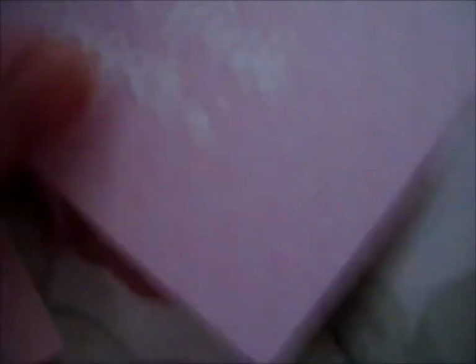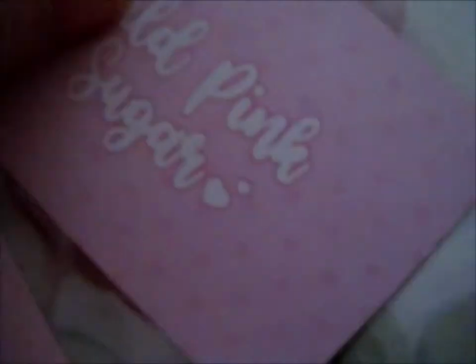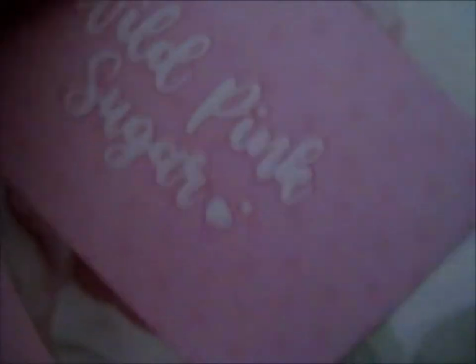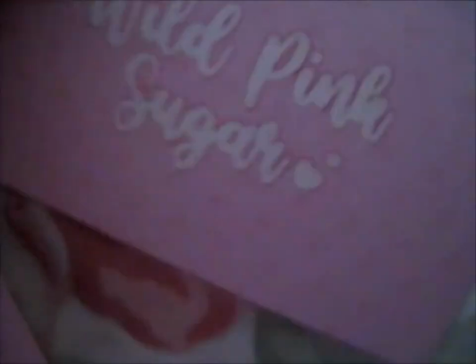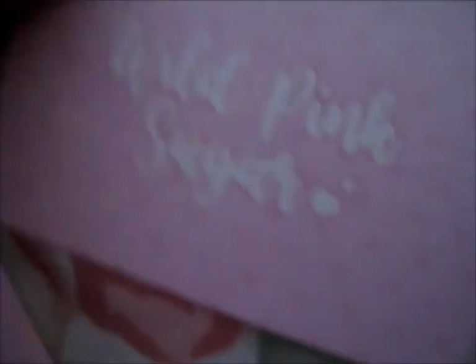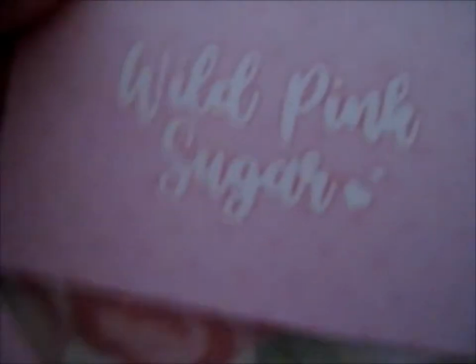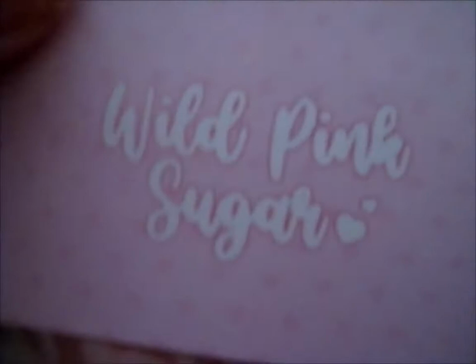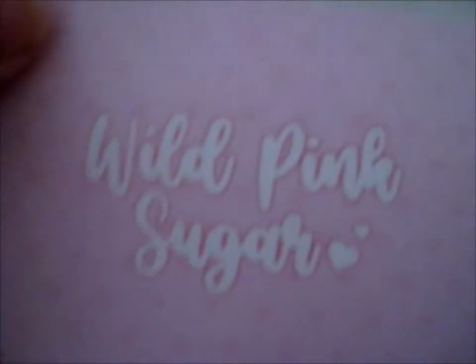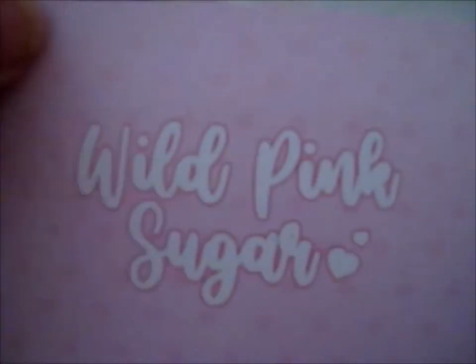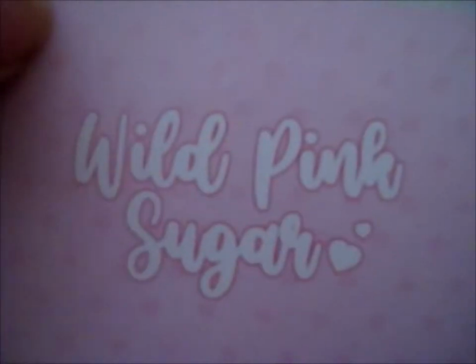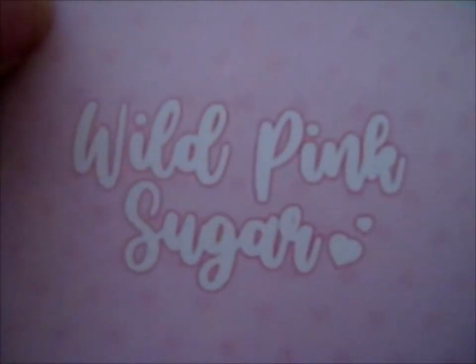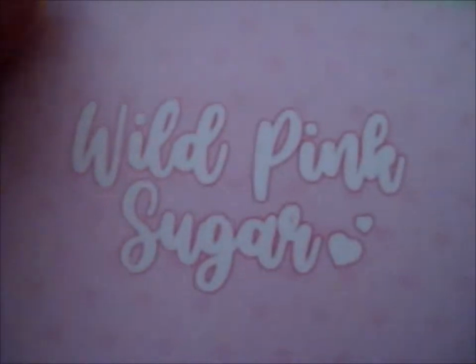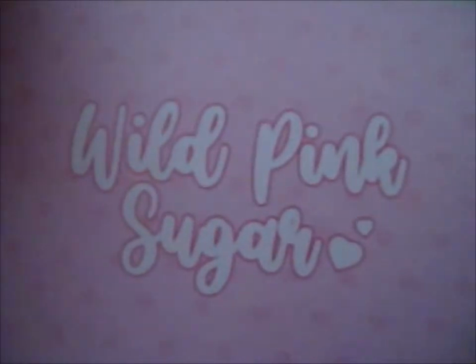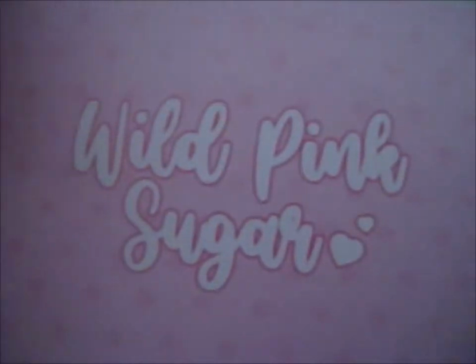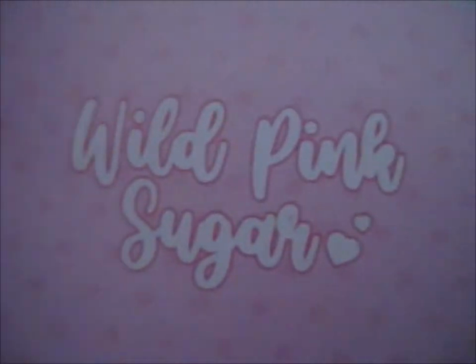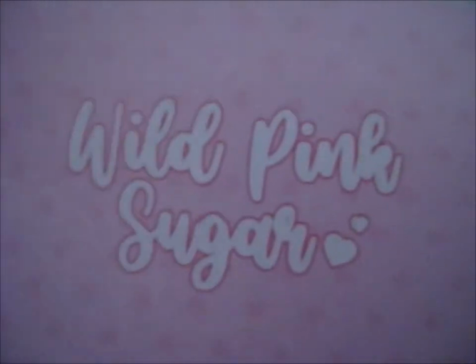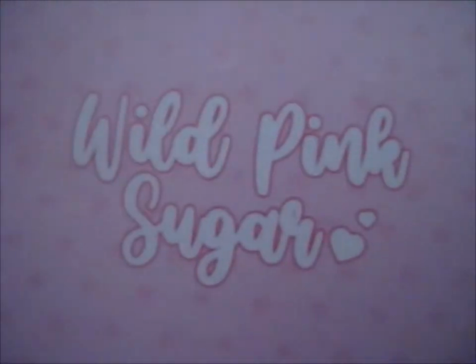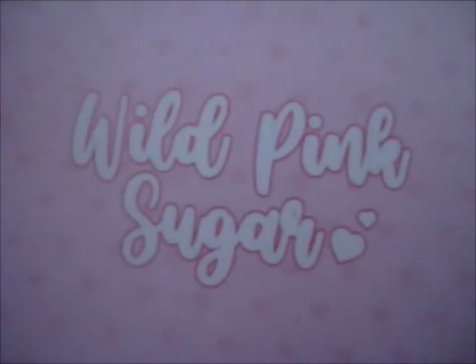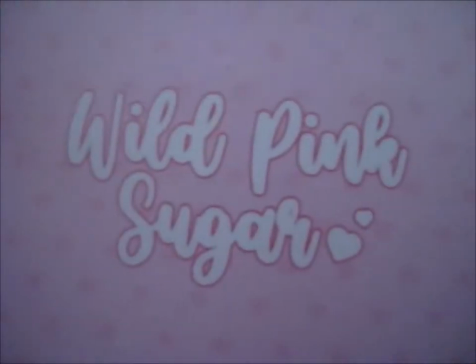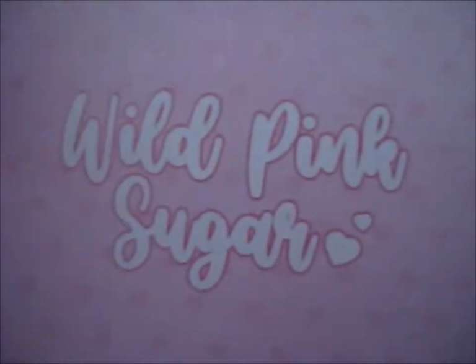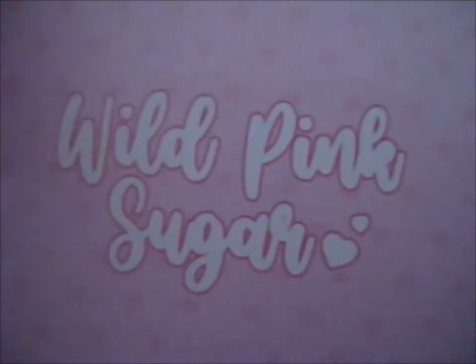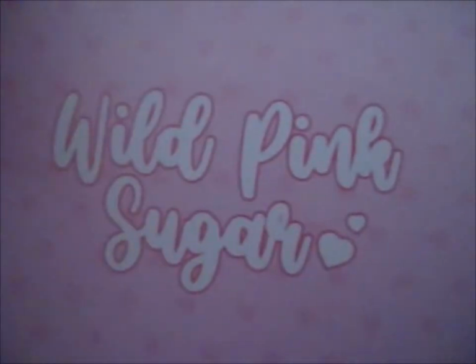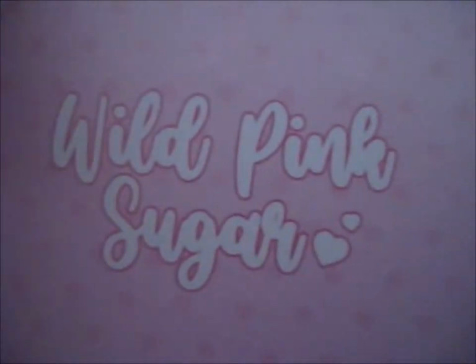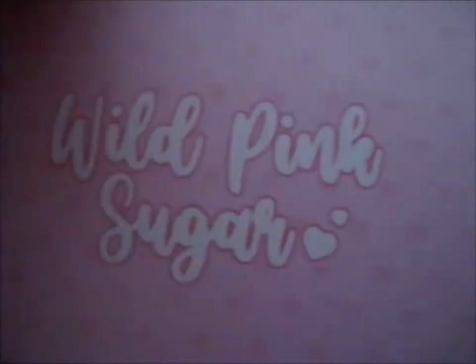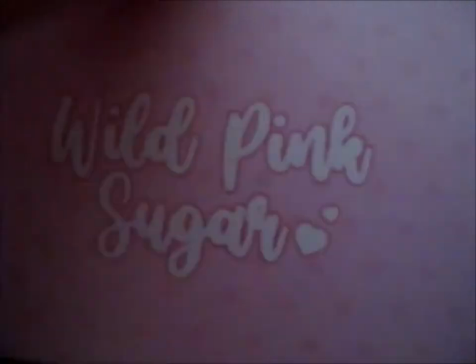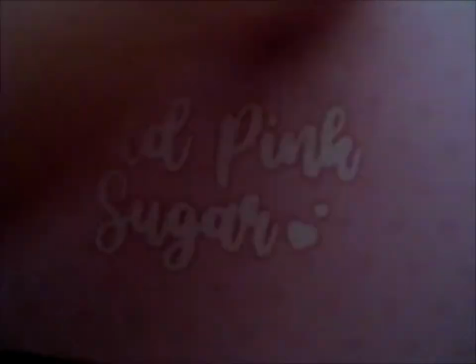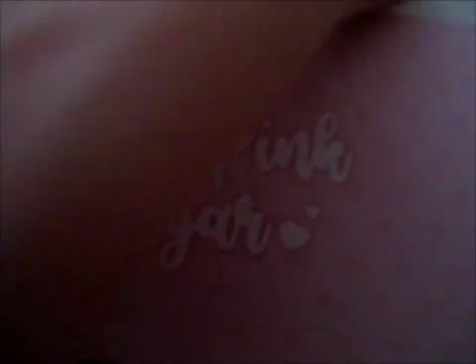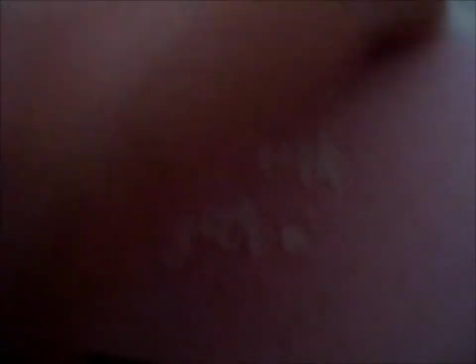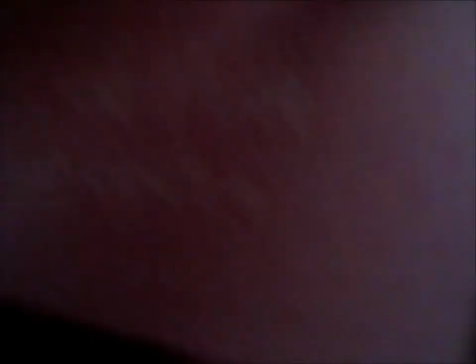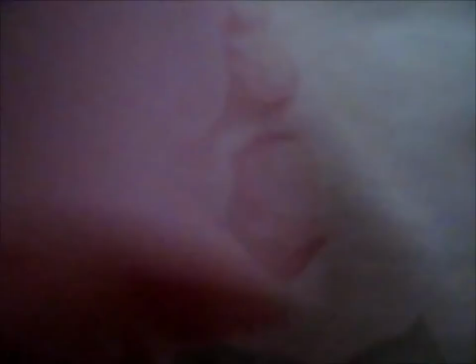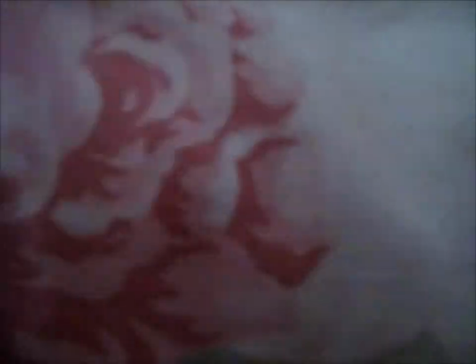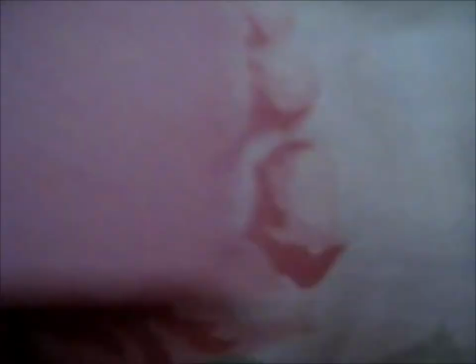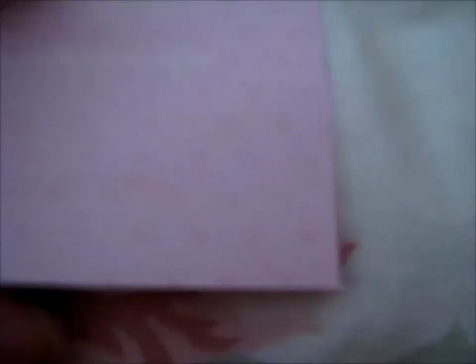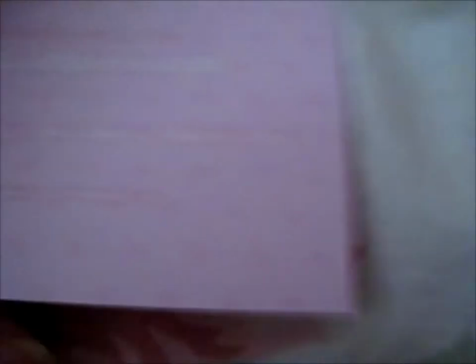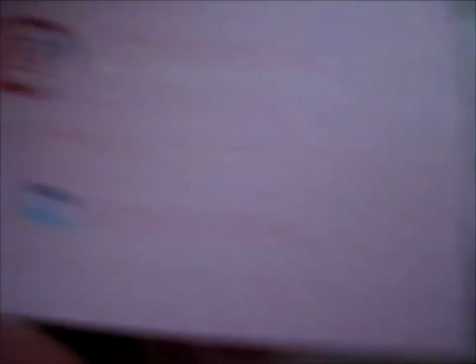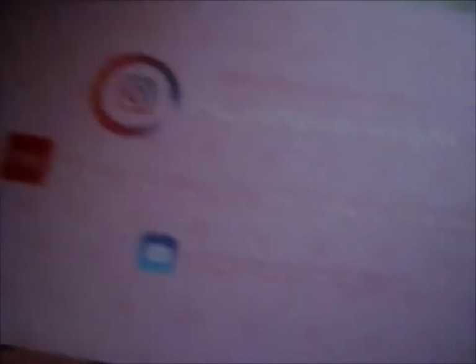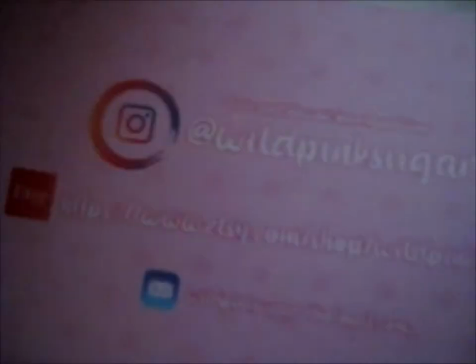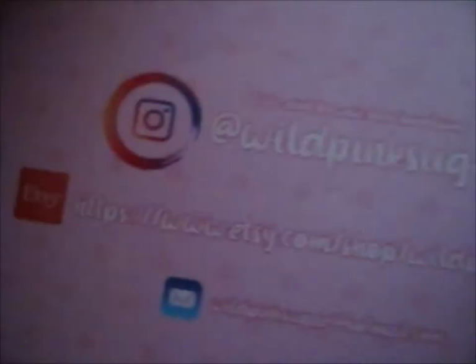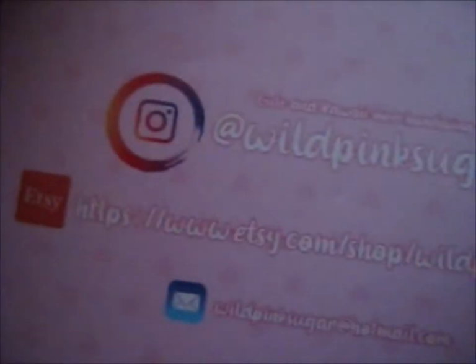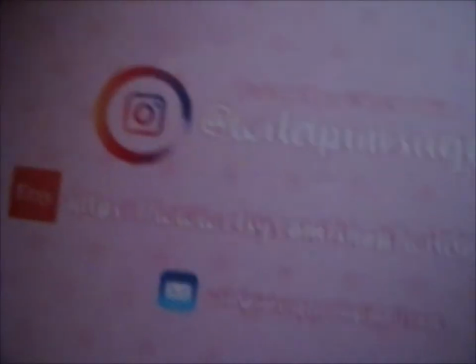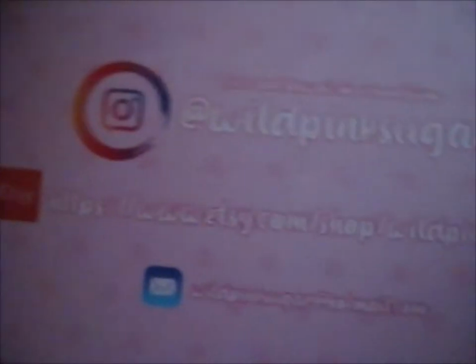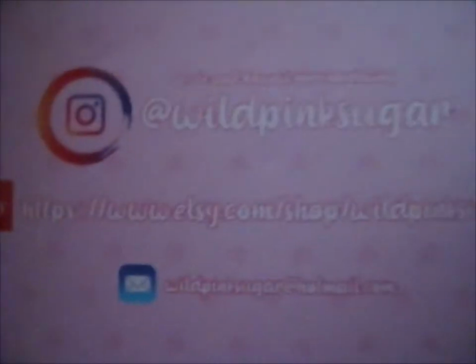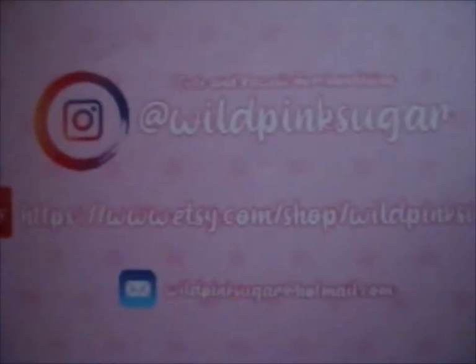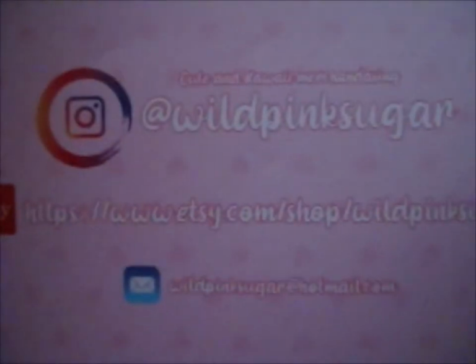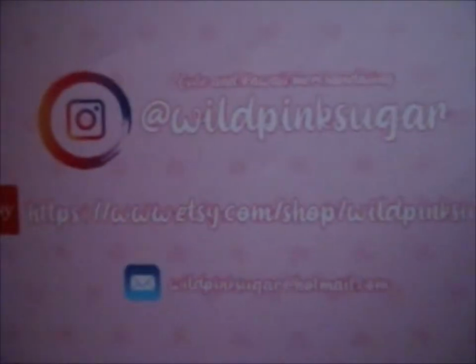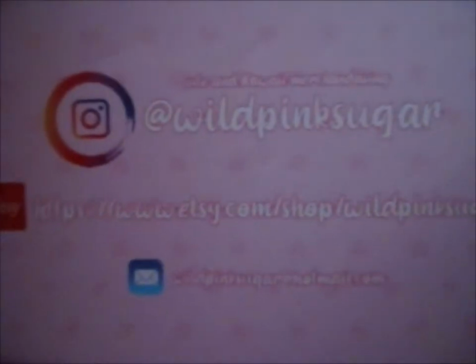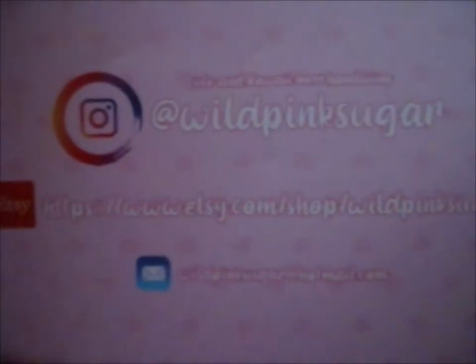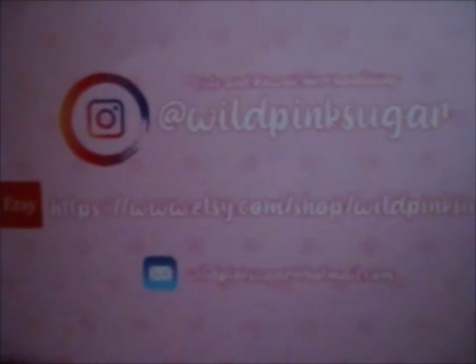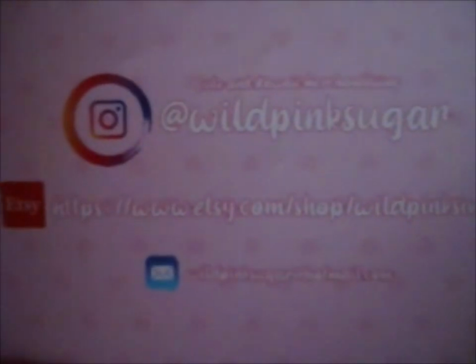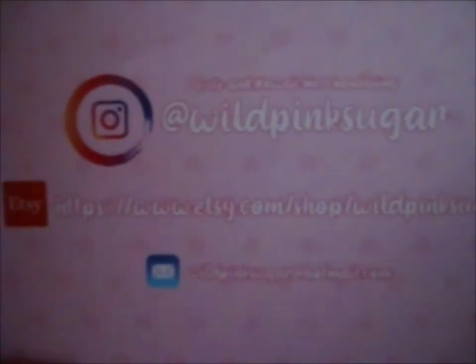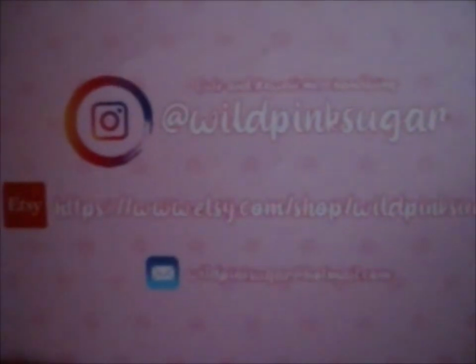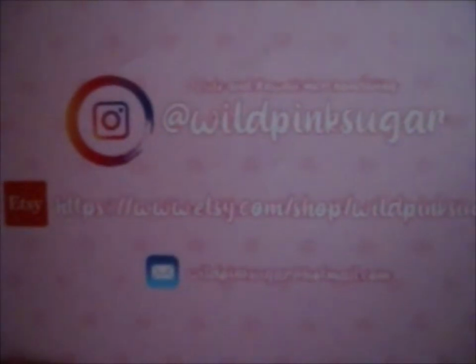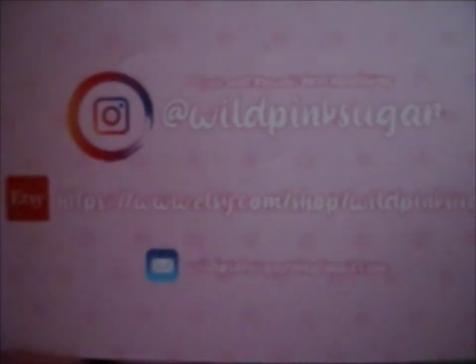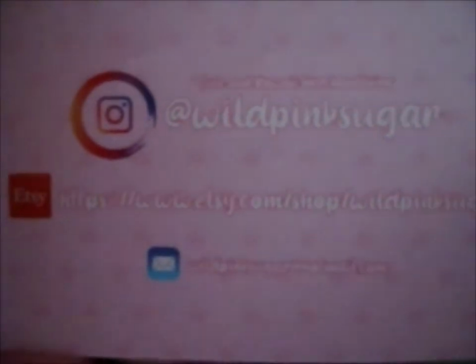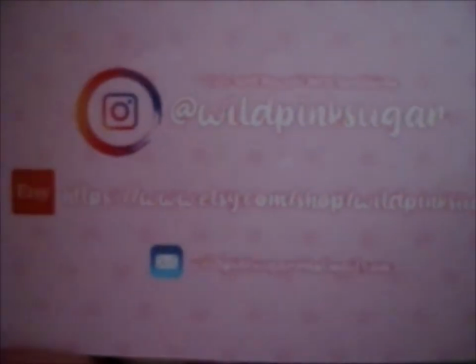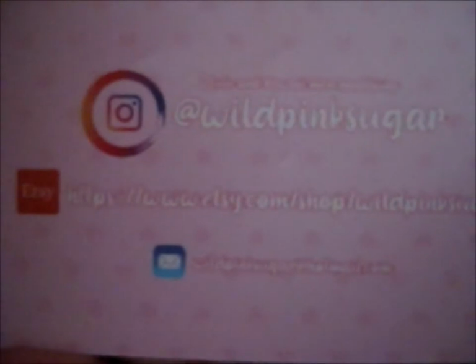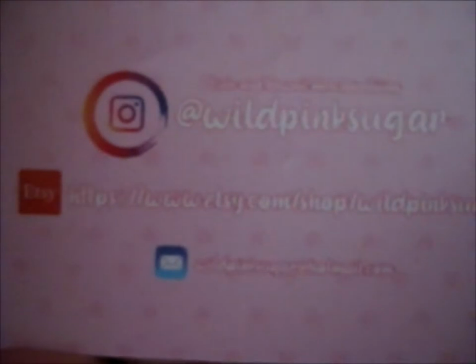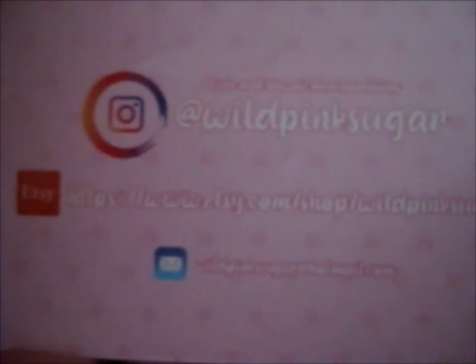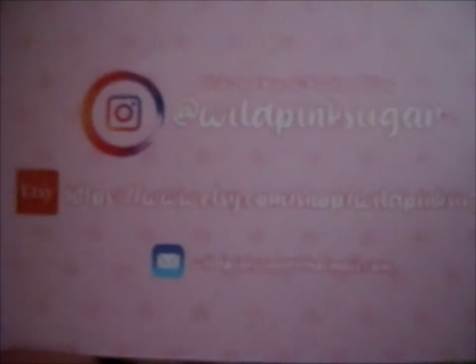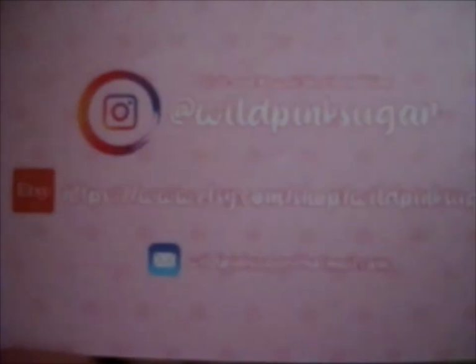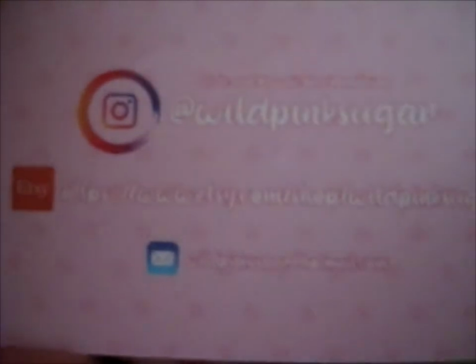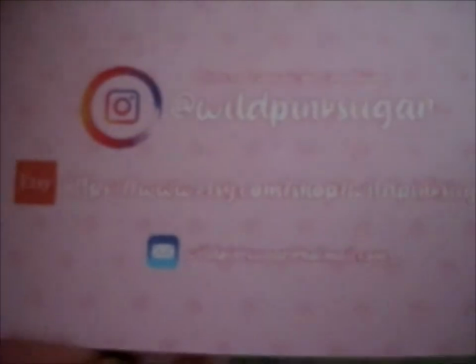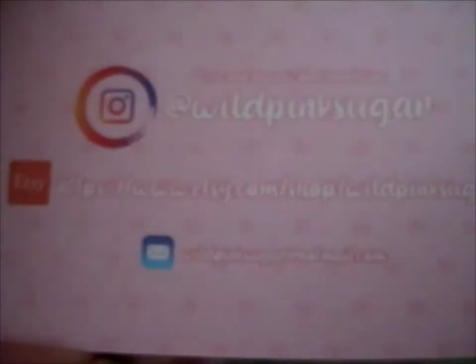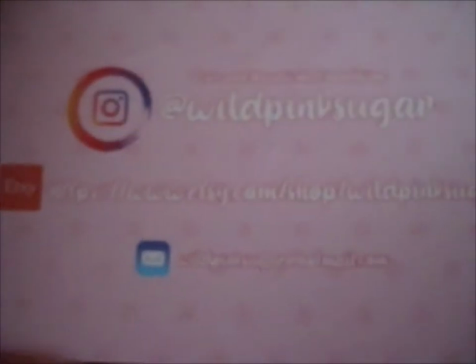So do go check out WildPinkSugar on Instagram and Etsy.